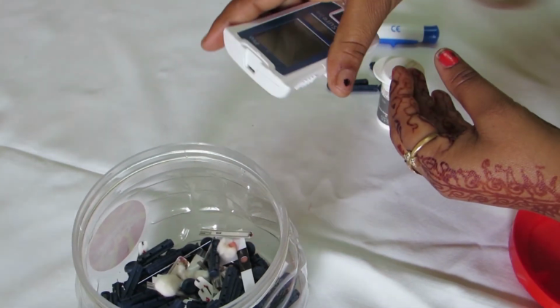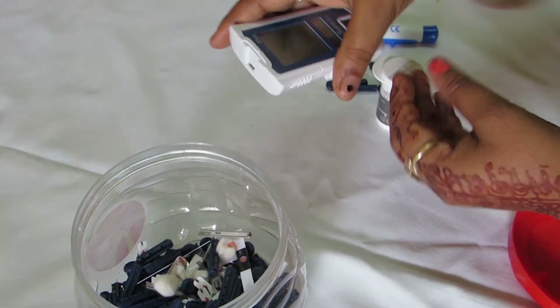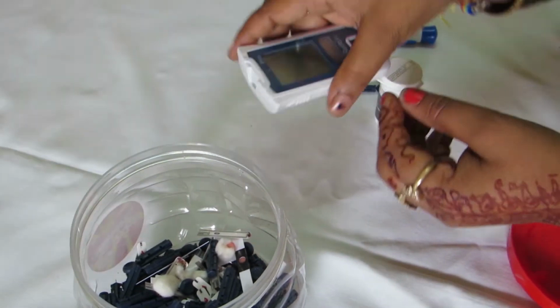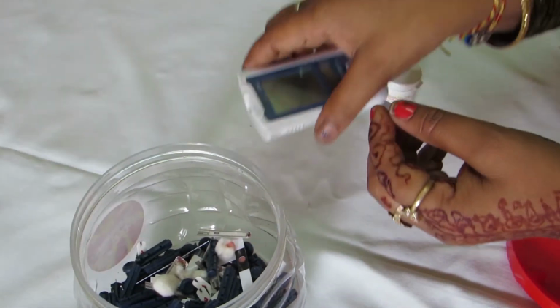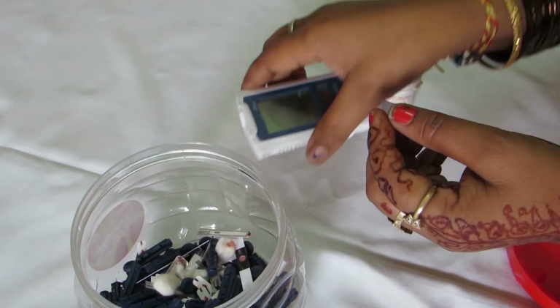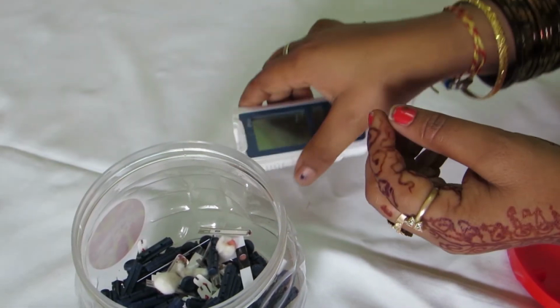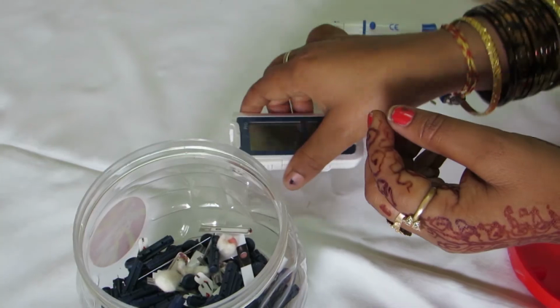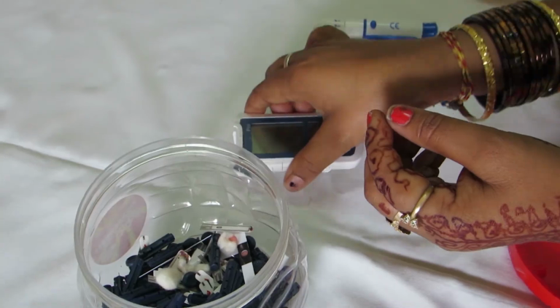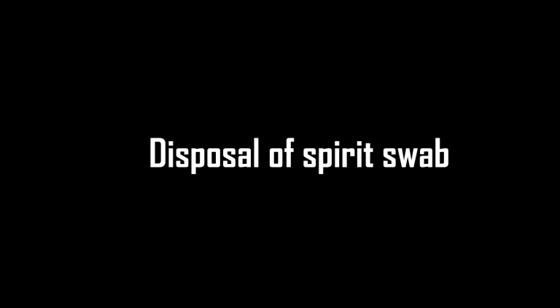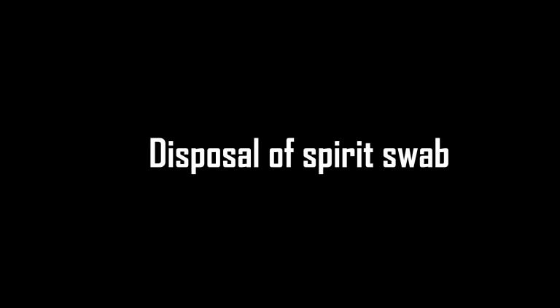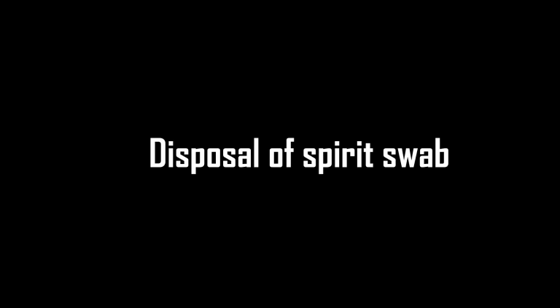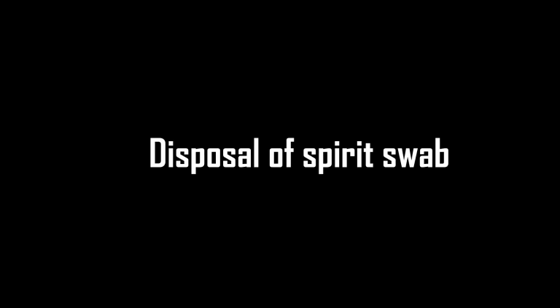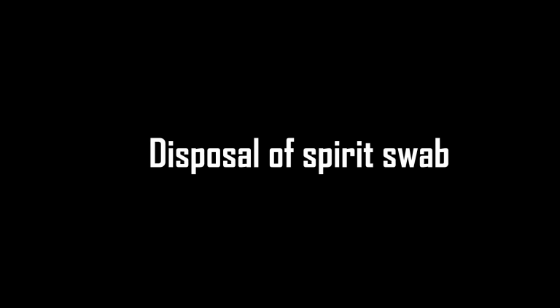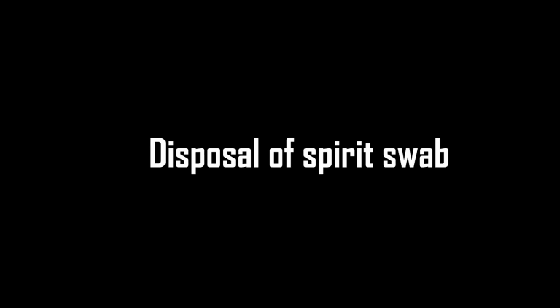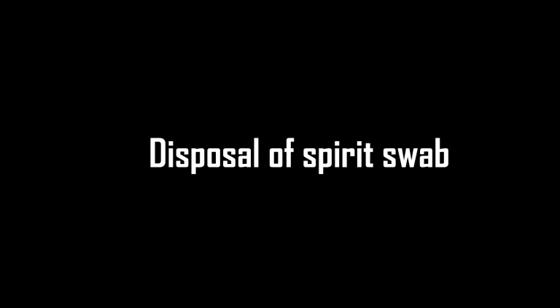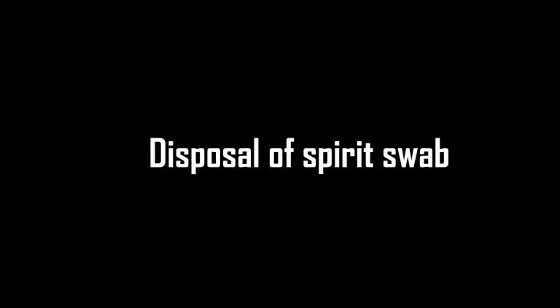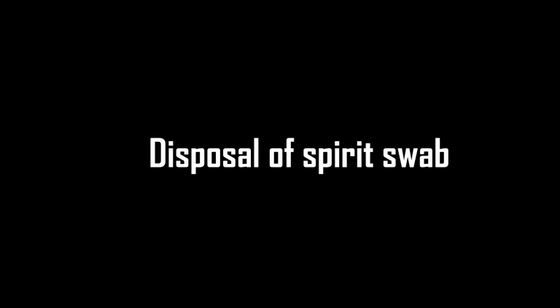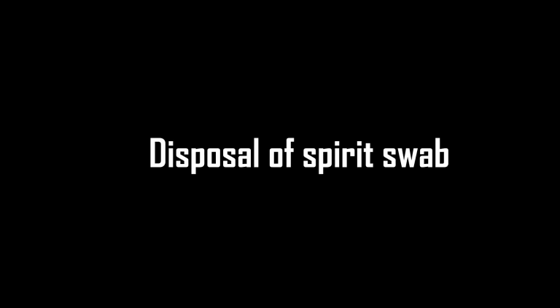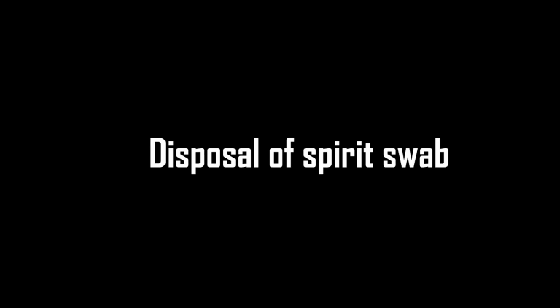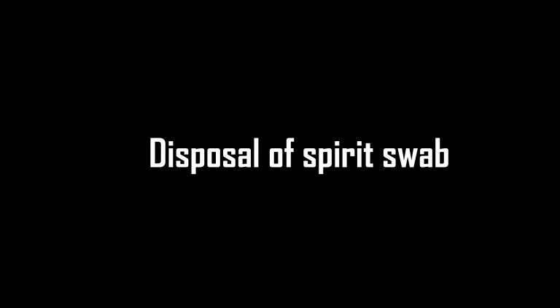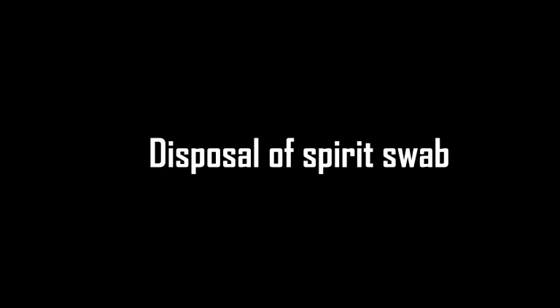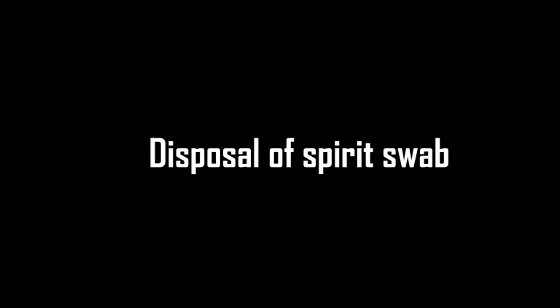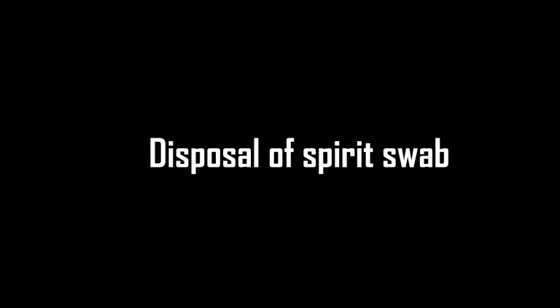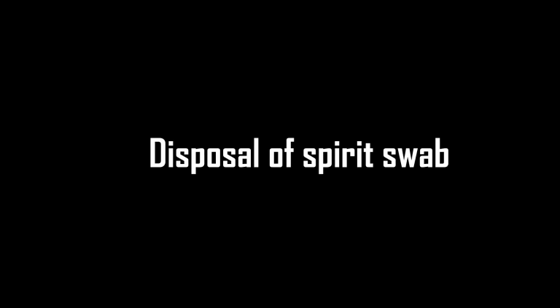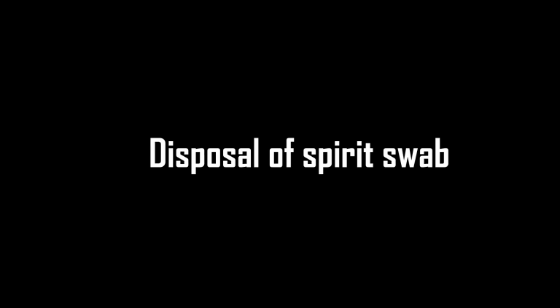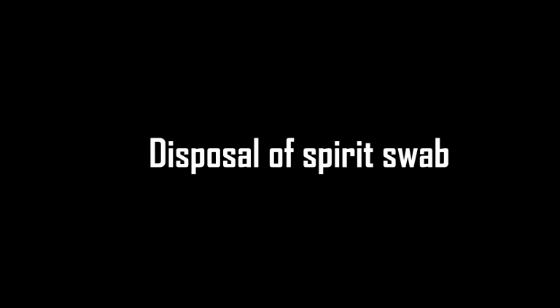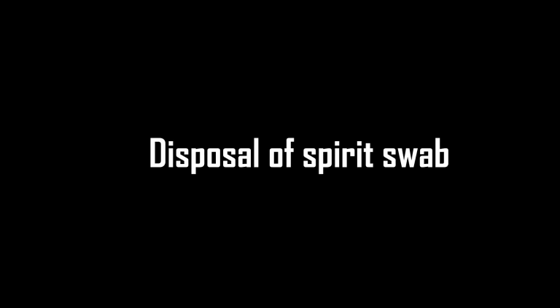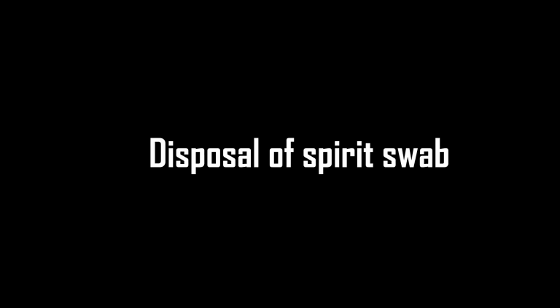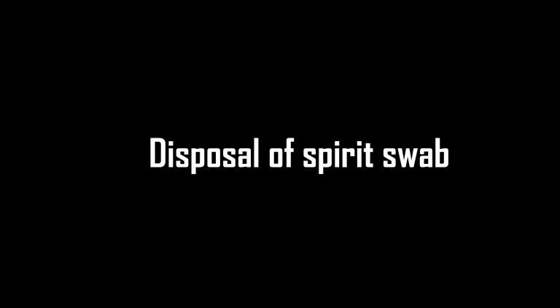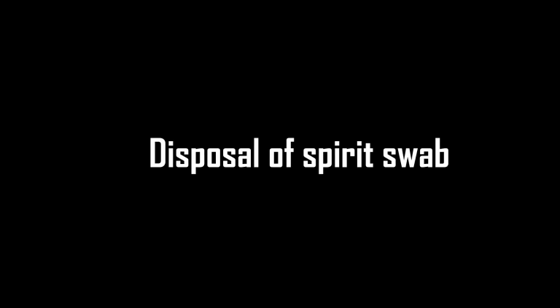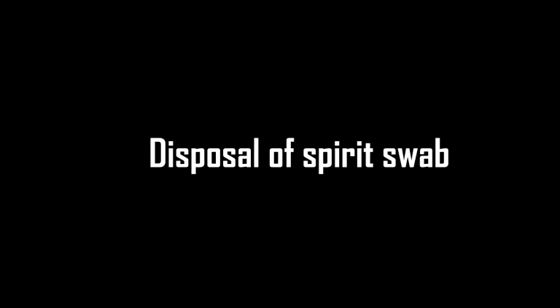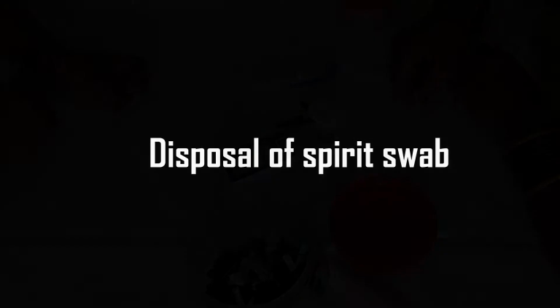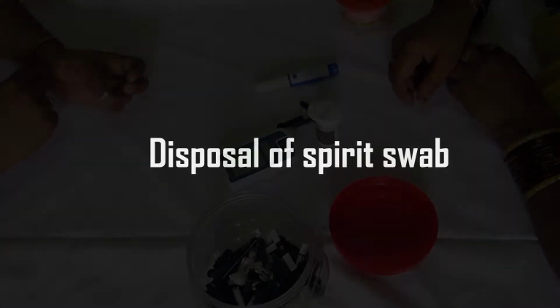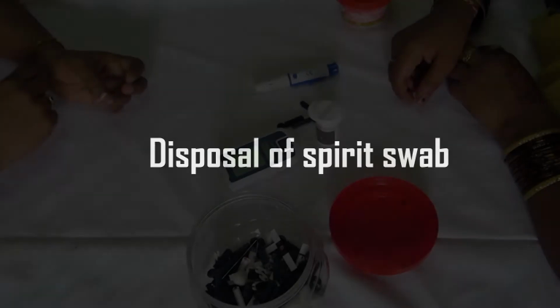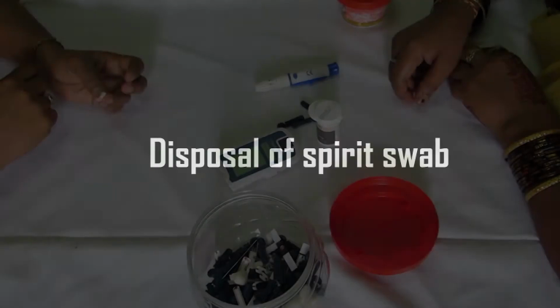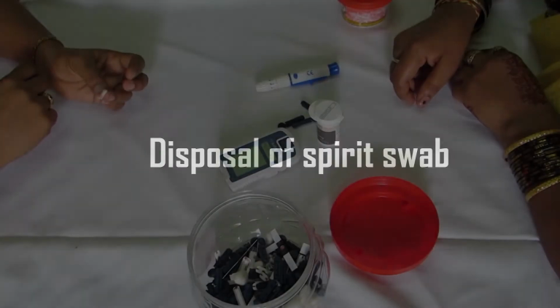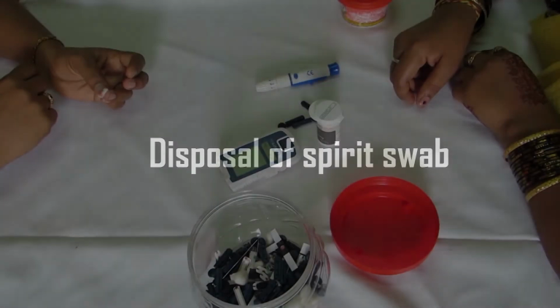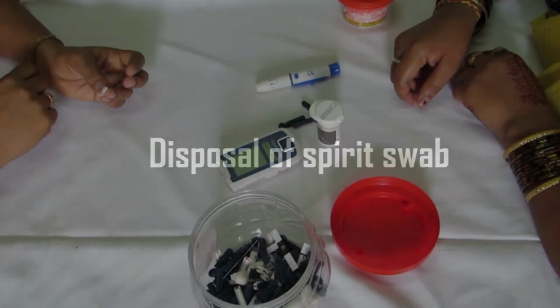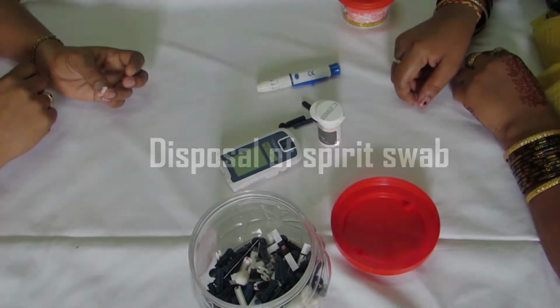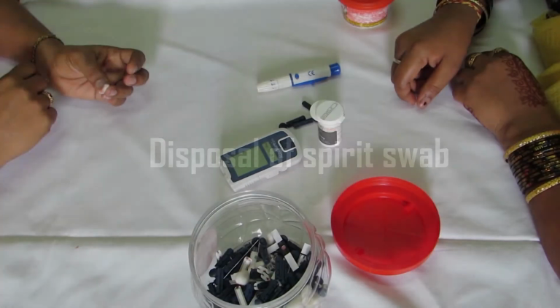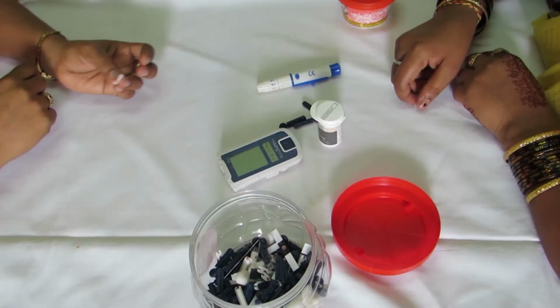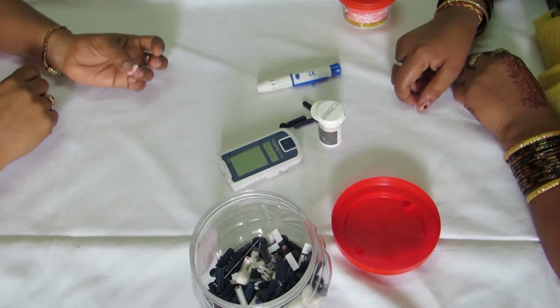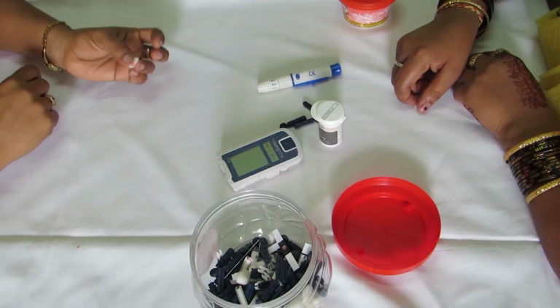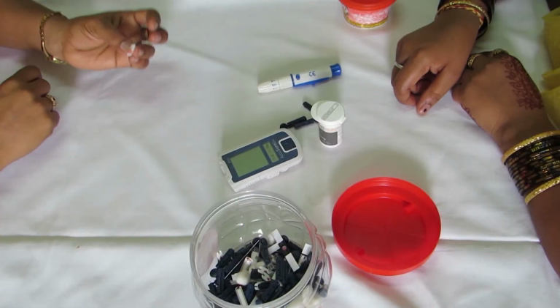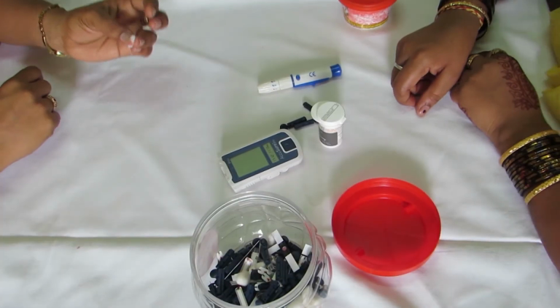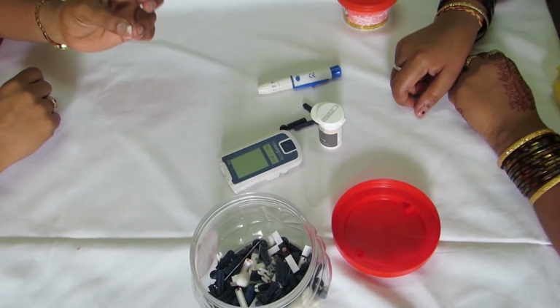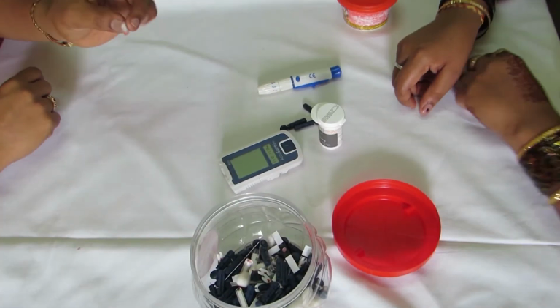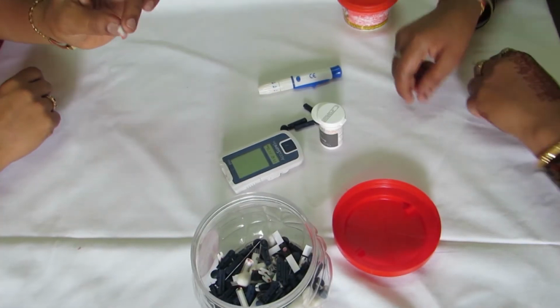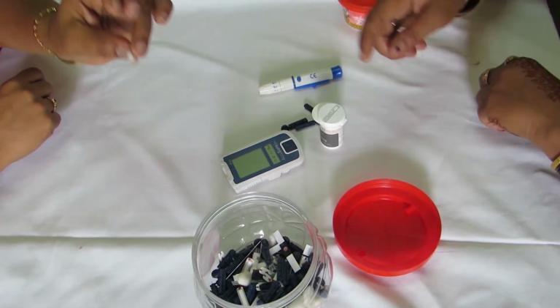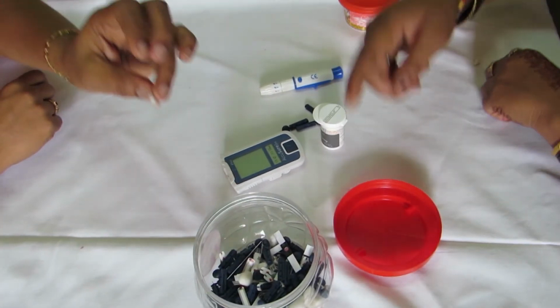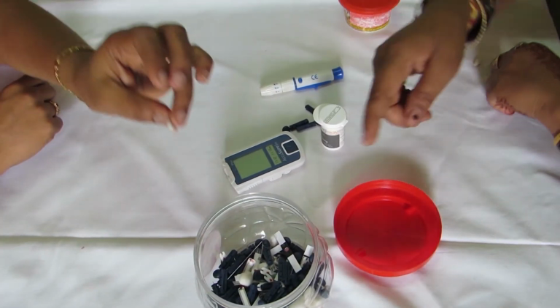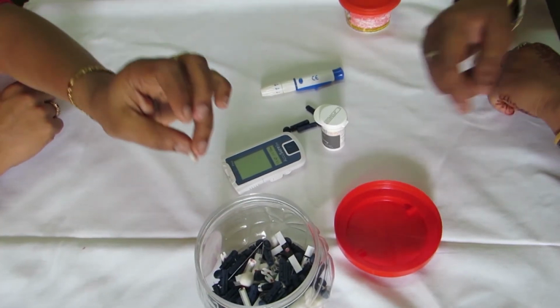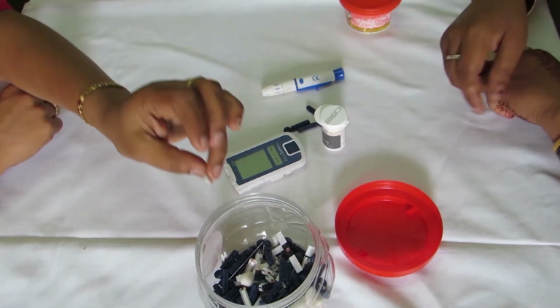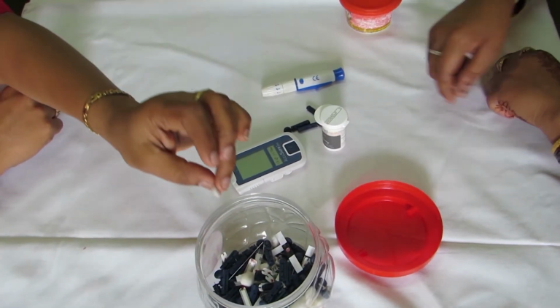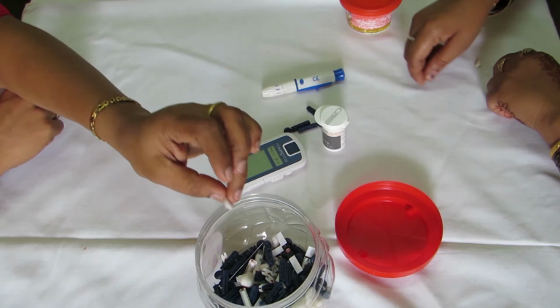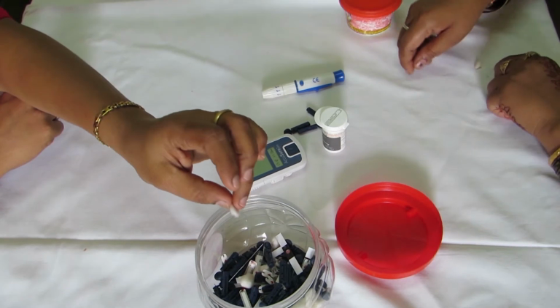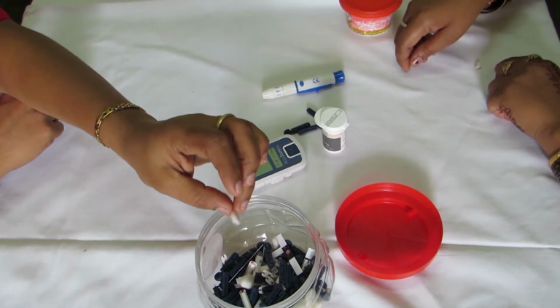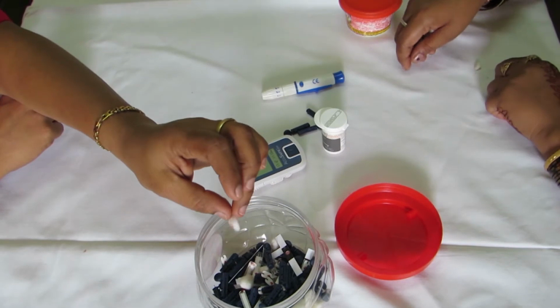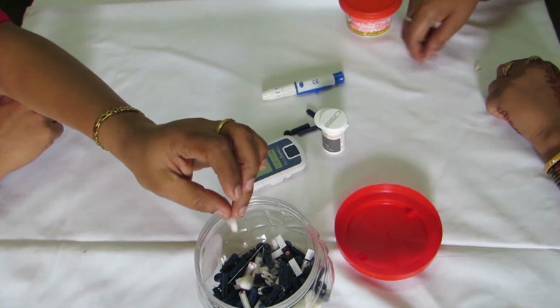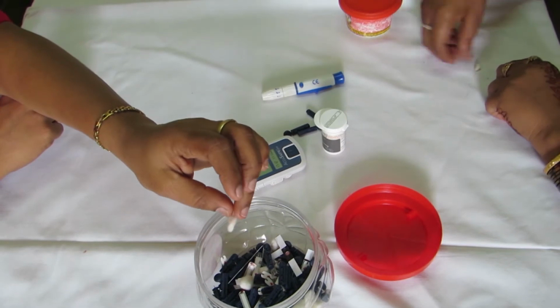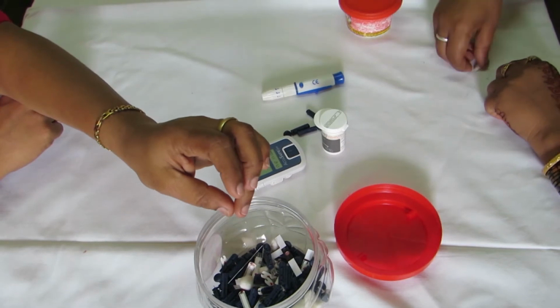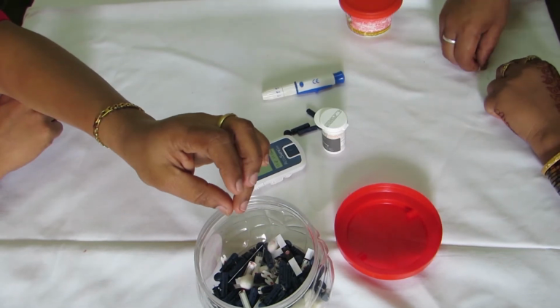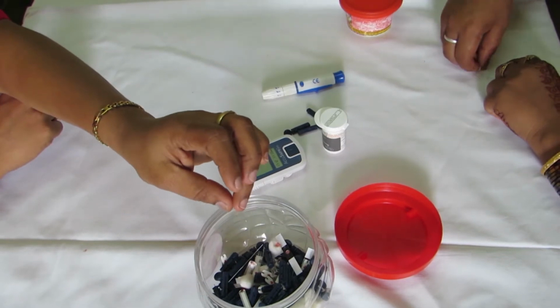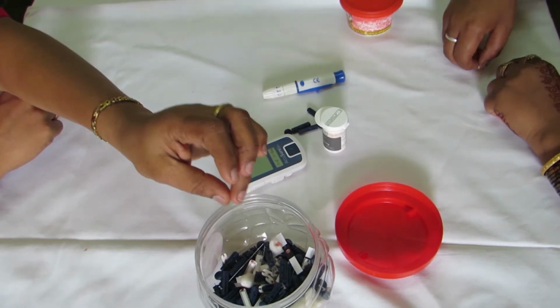Disposal of the Spirit Swab. Take the used swab and drop it in the box.